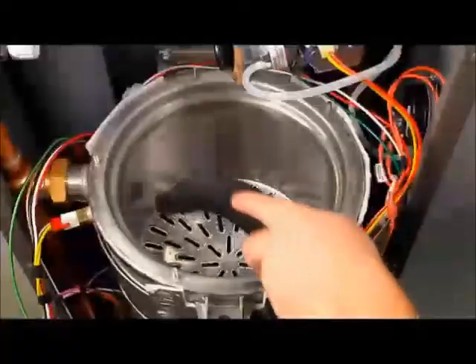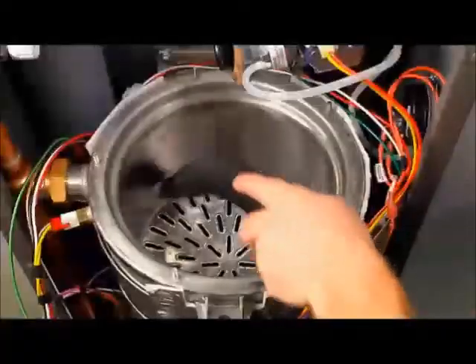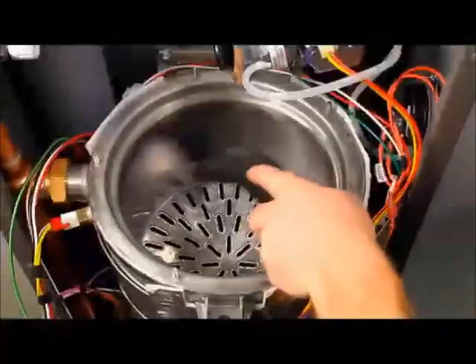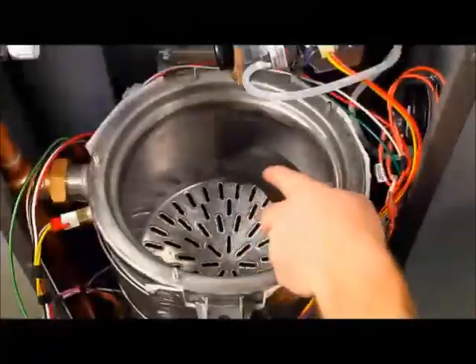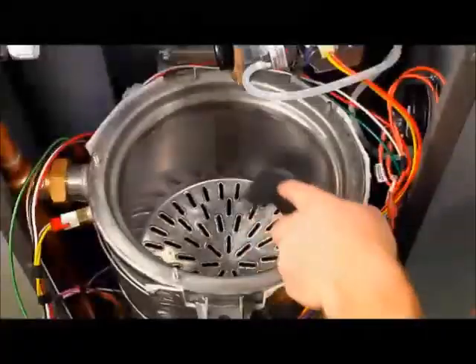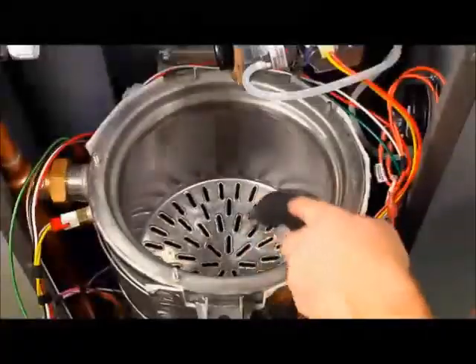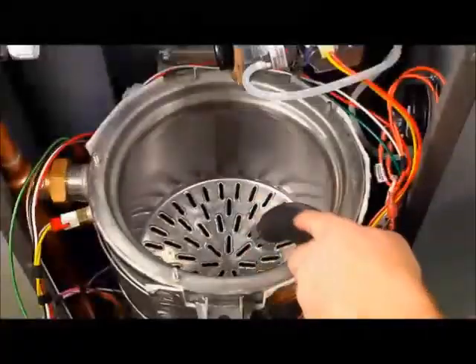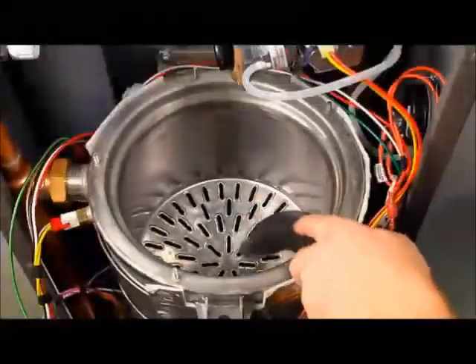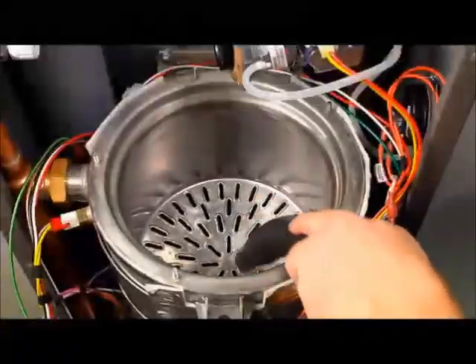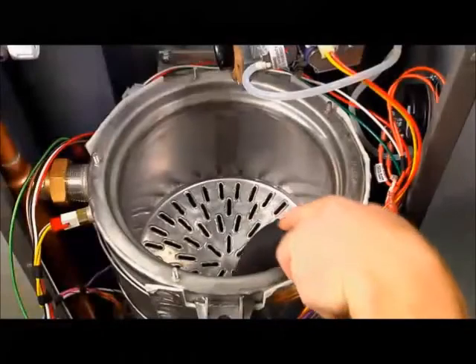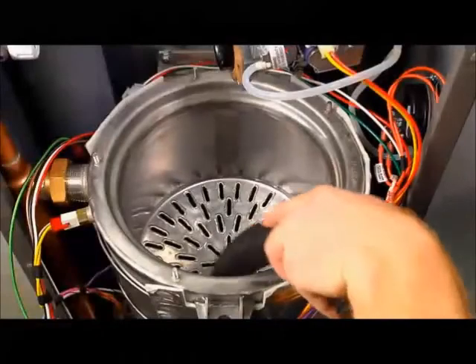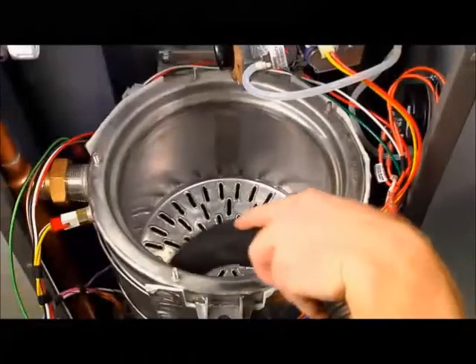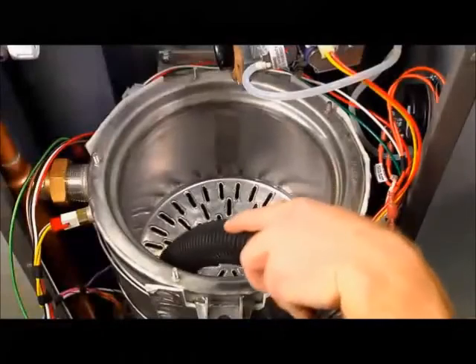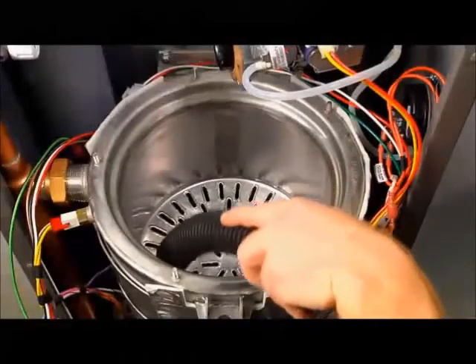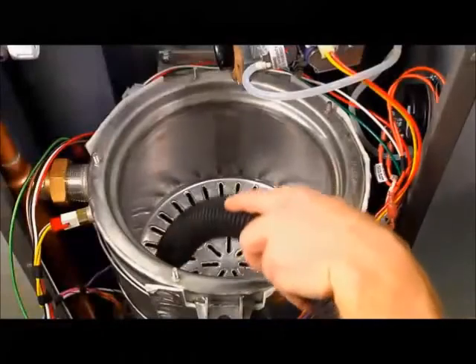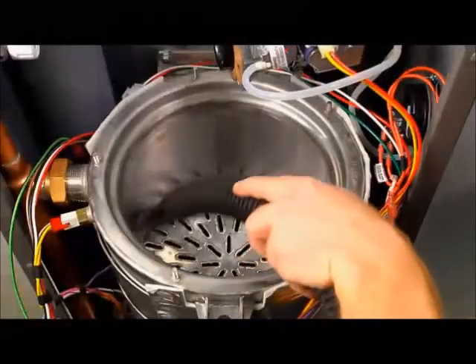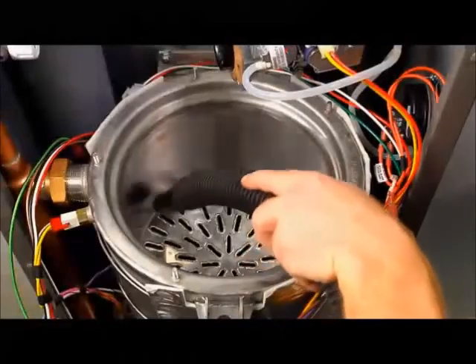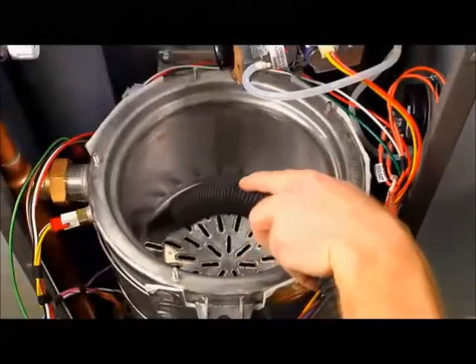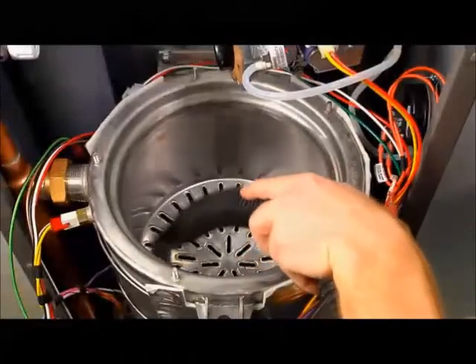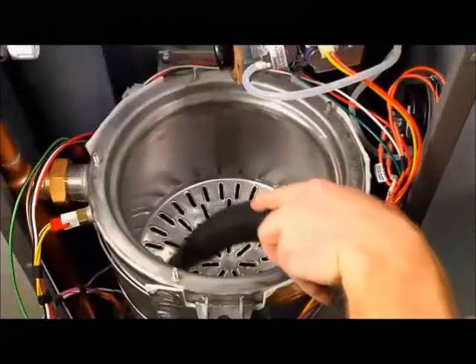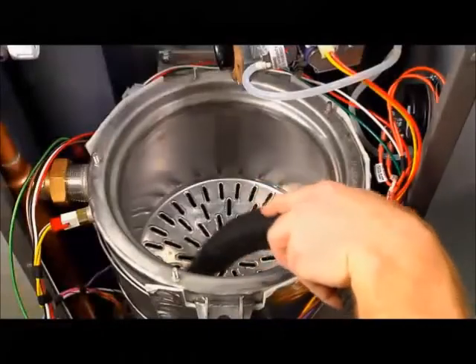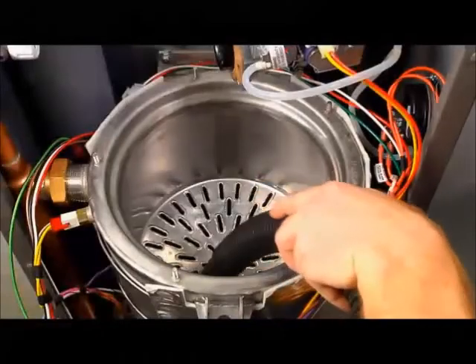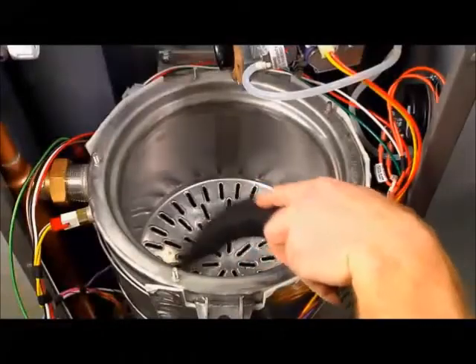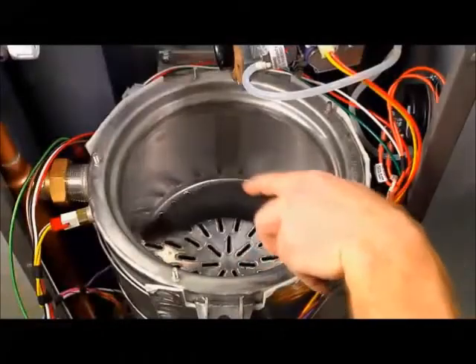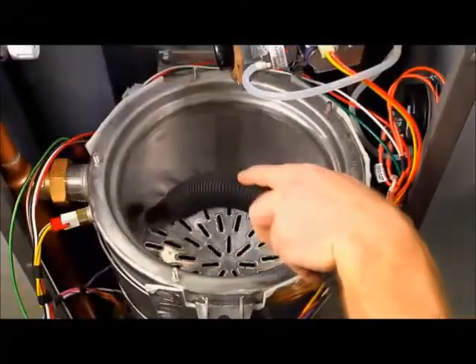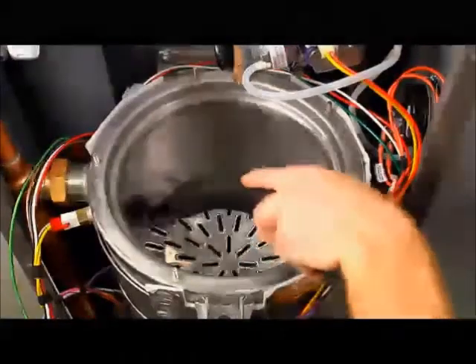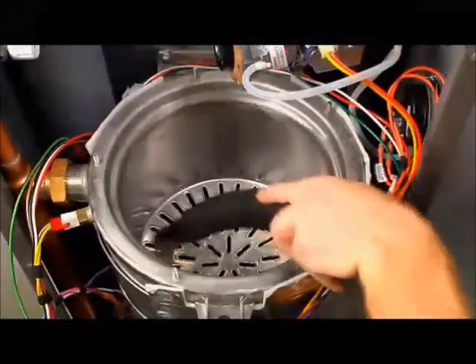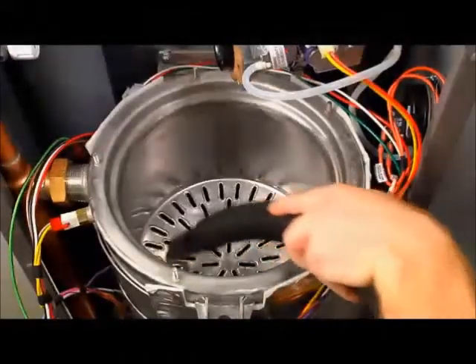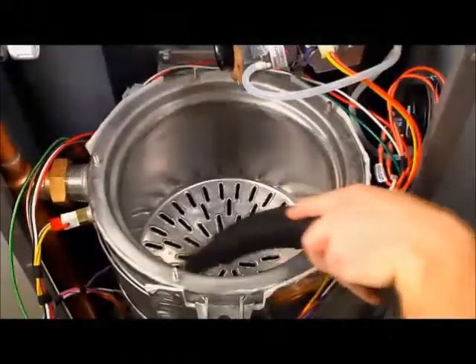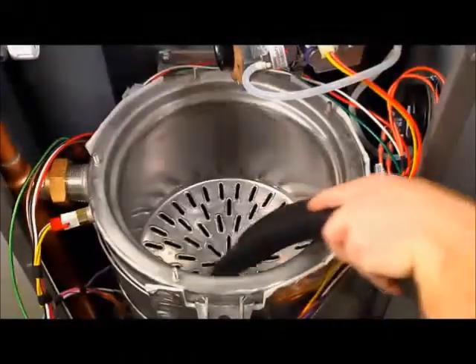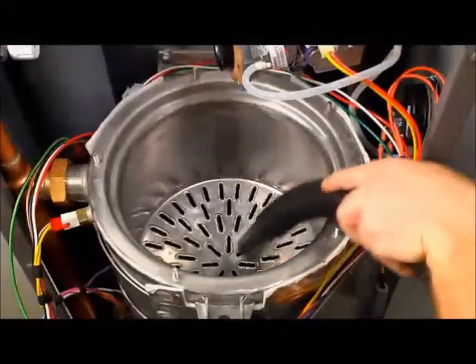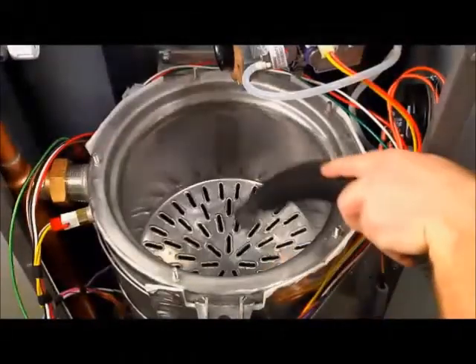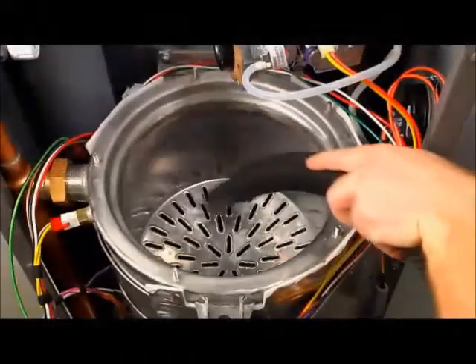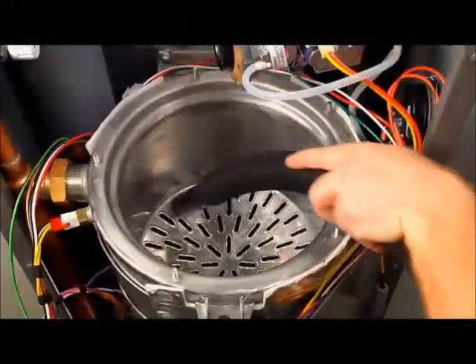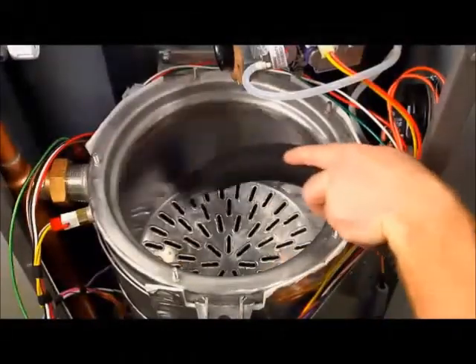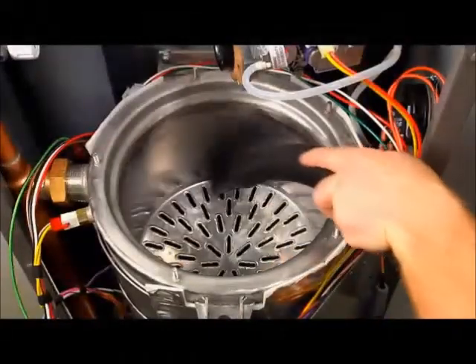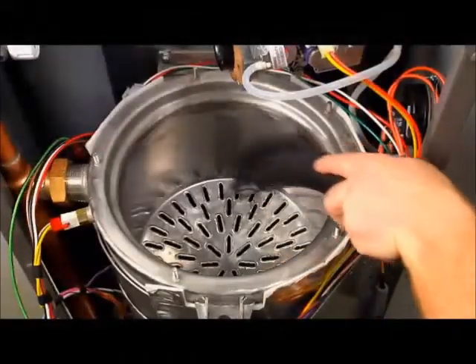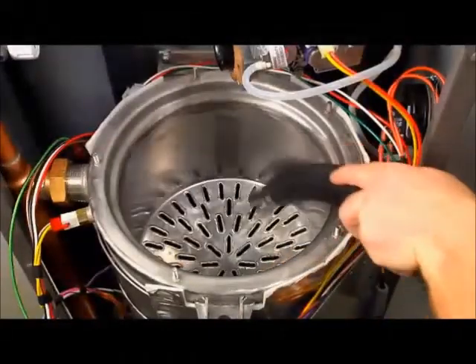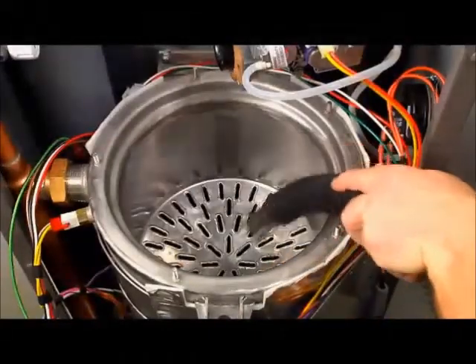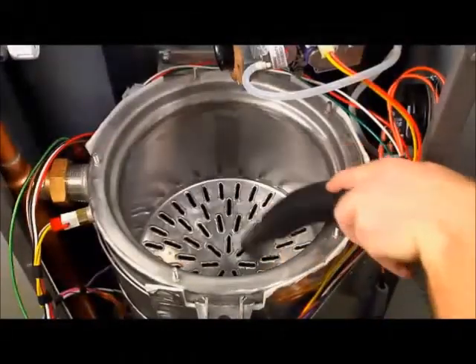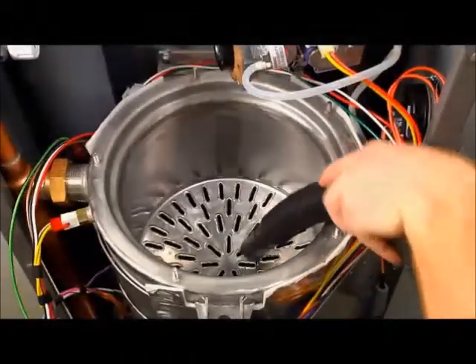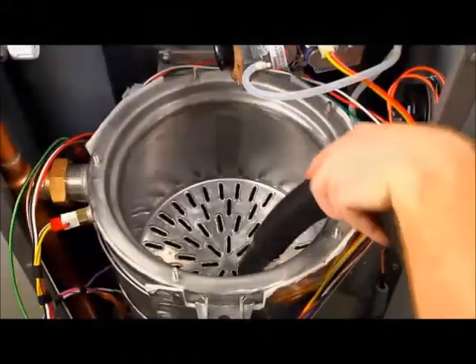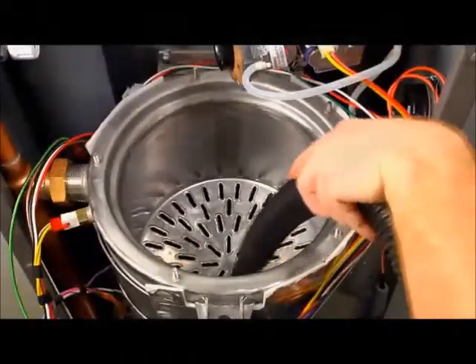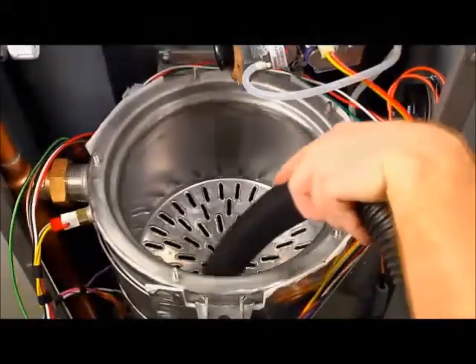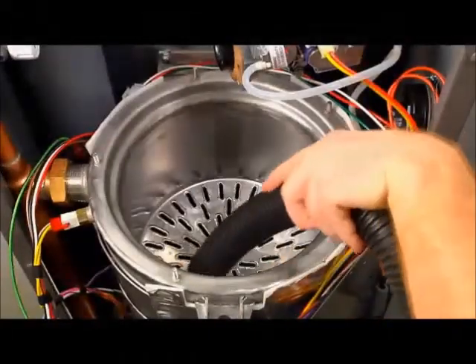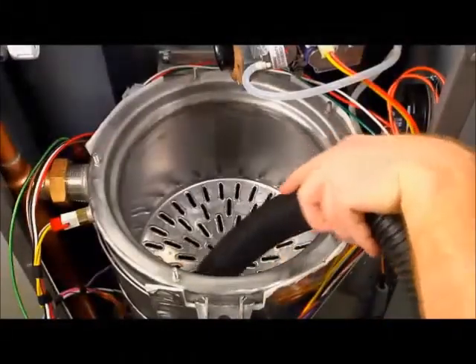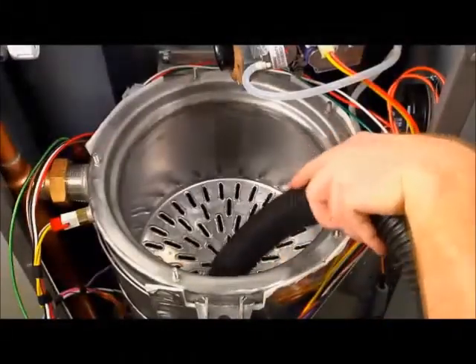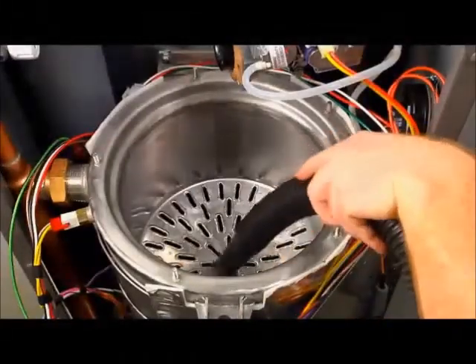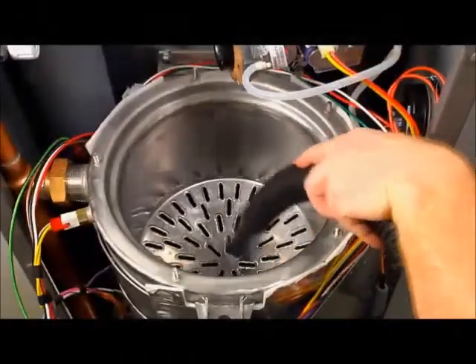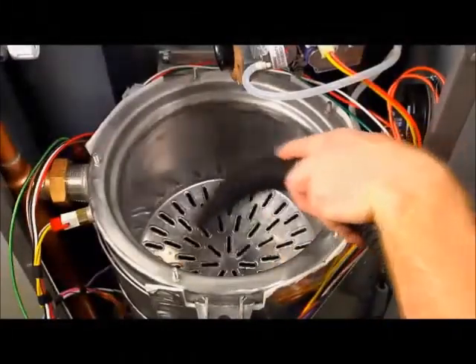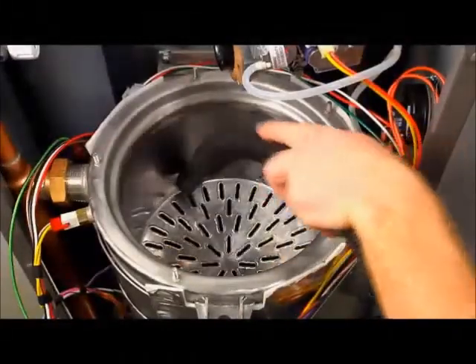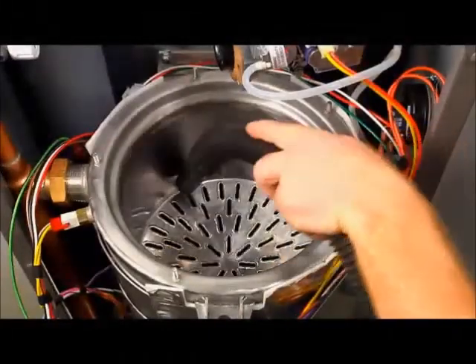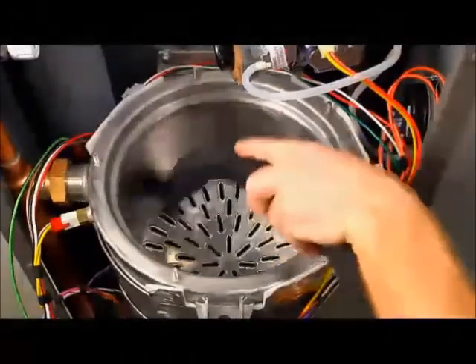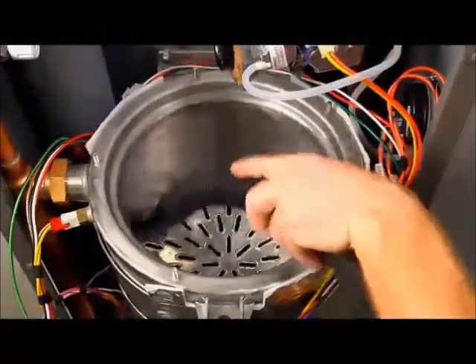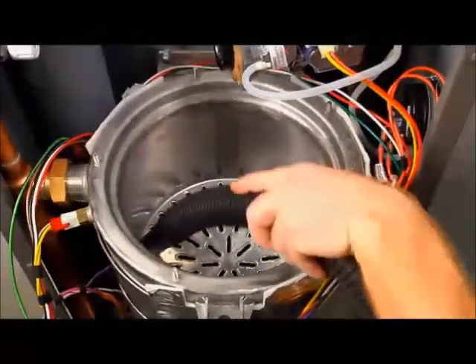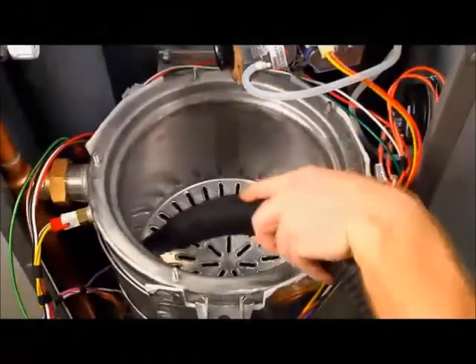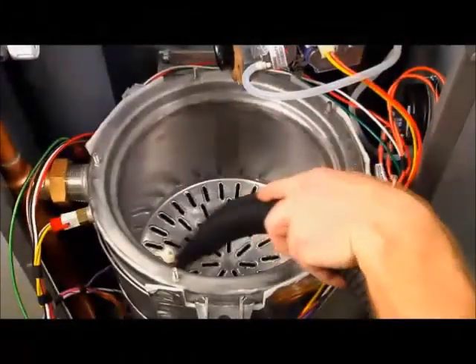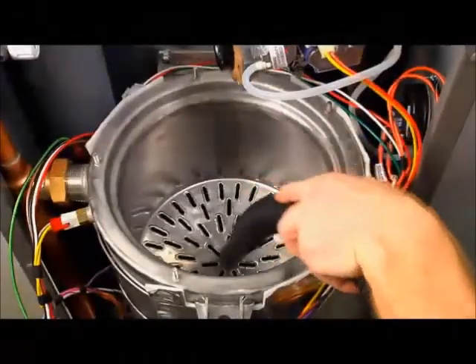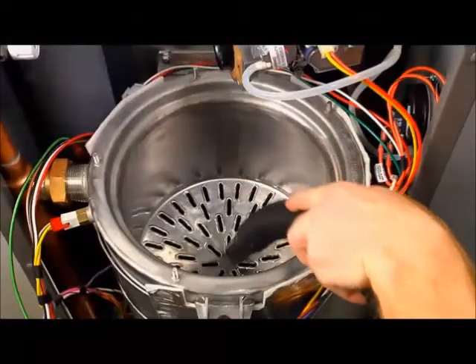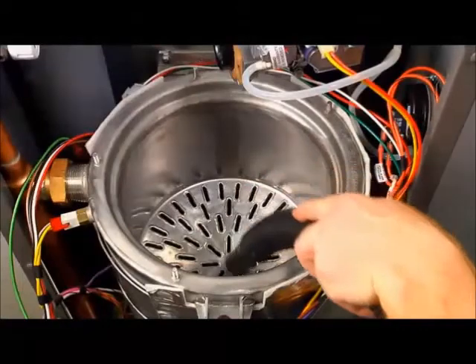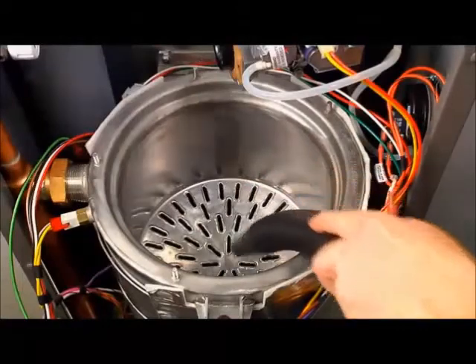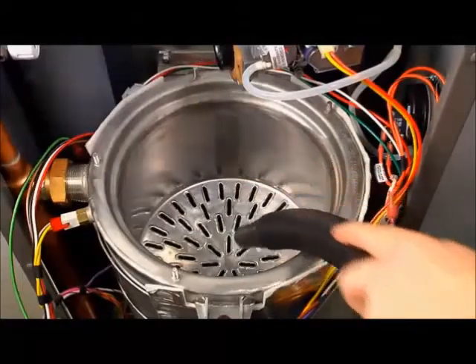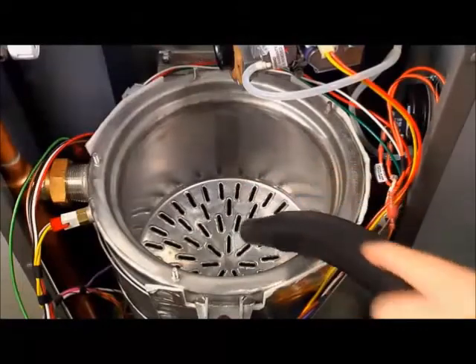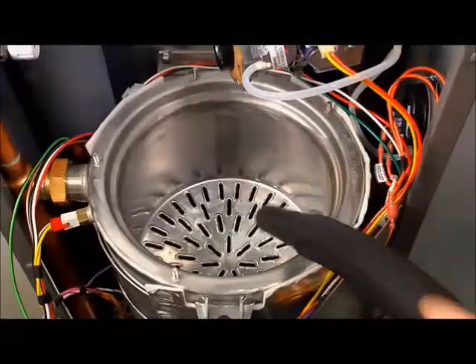Refer to the video 'Heat exchanger access and cleaning' to determine if the heat exchanger is in need of cleaning.